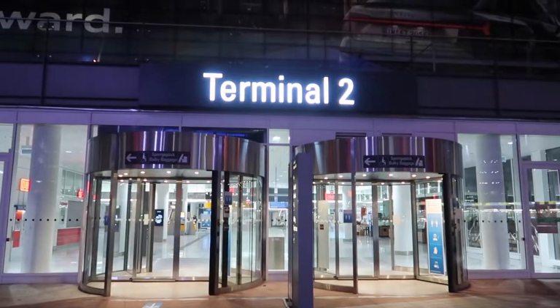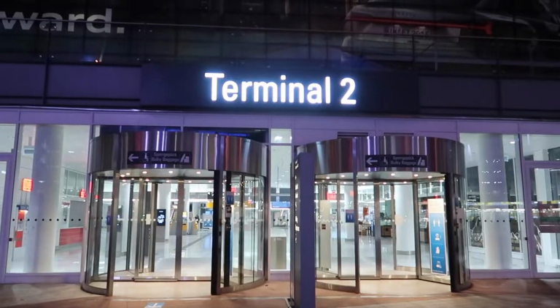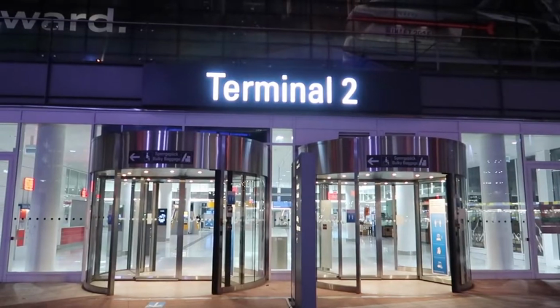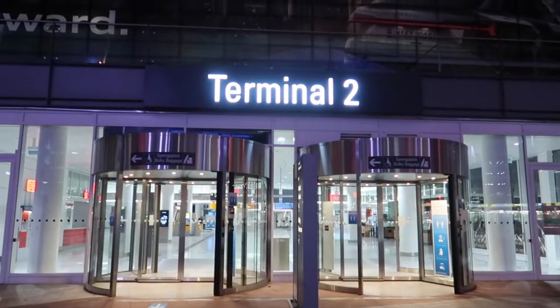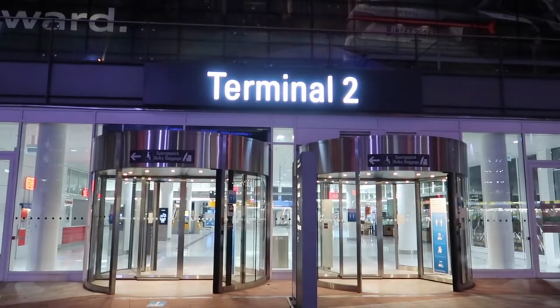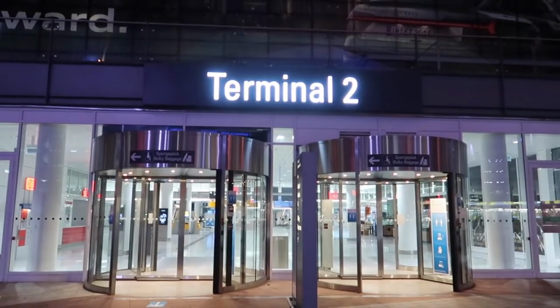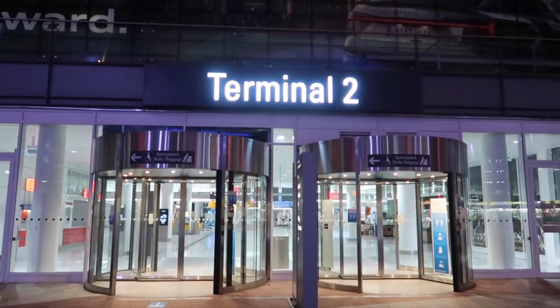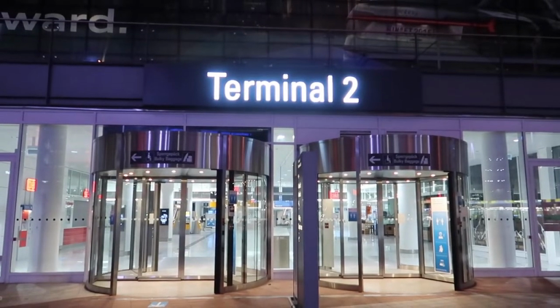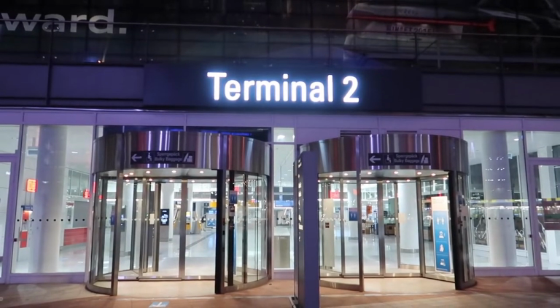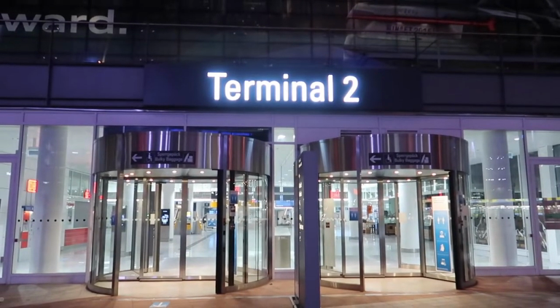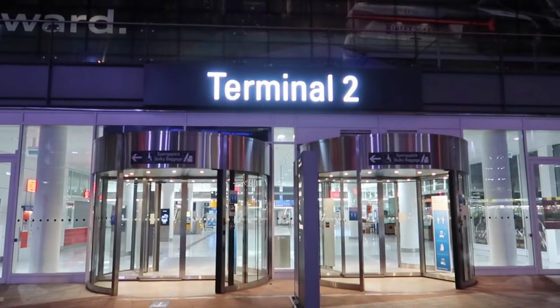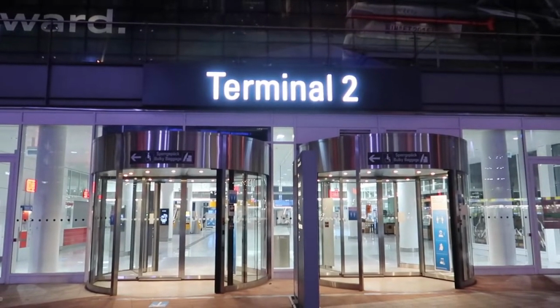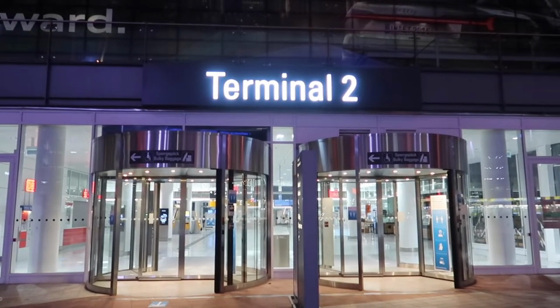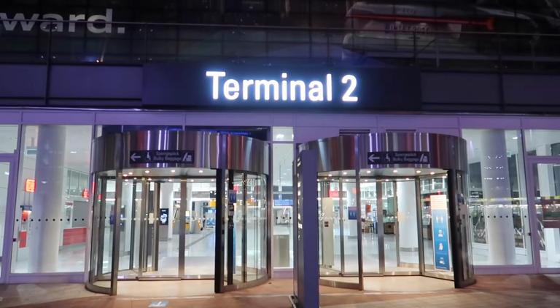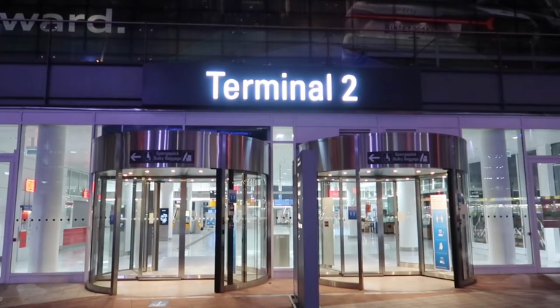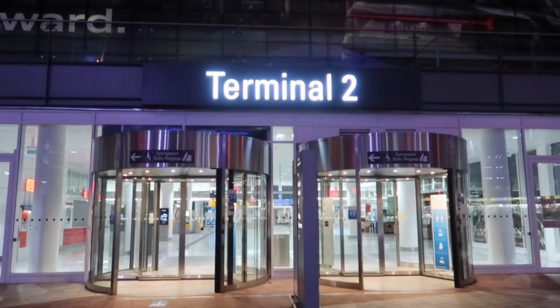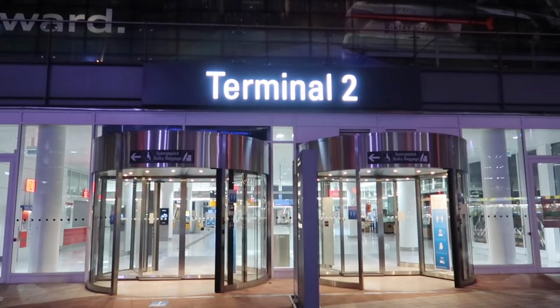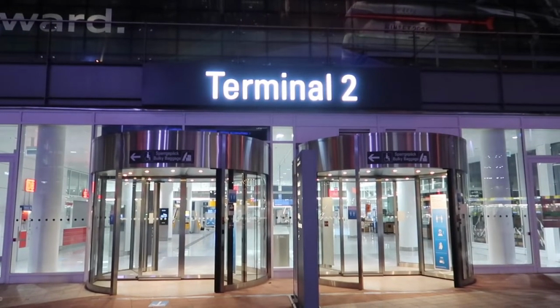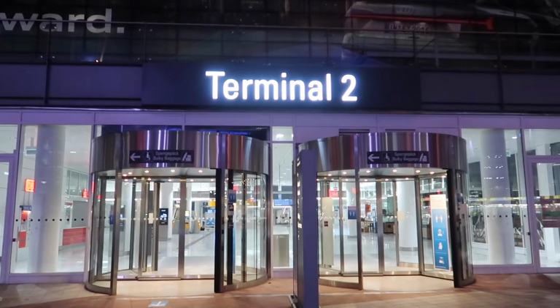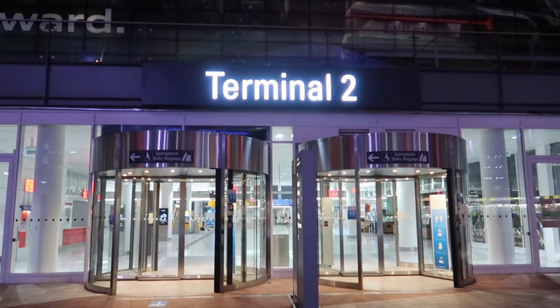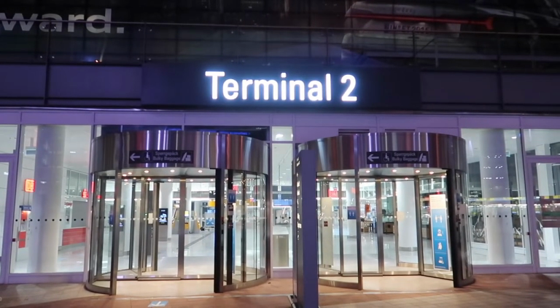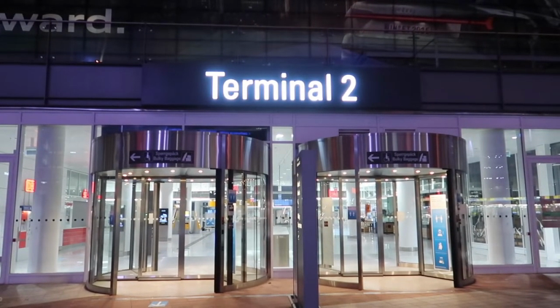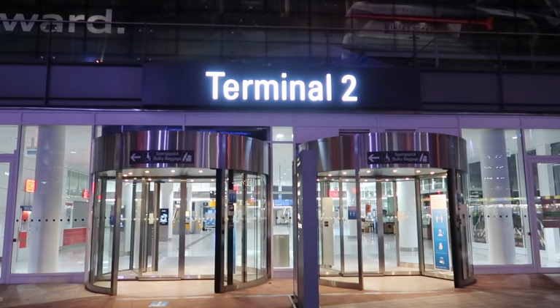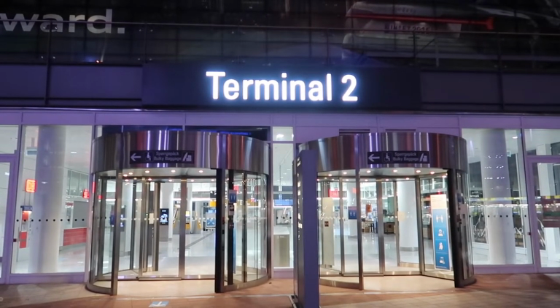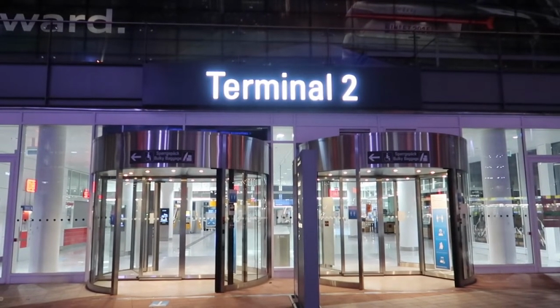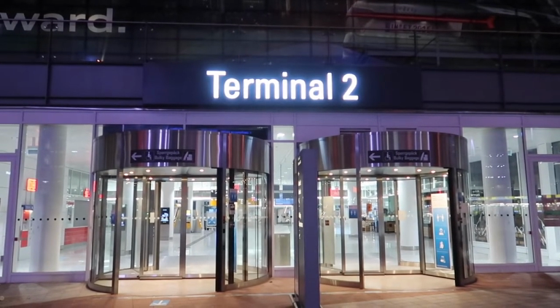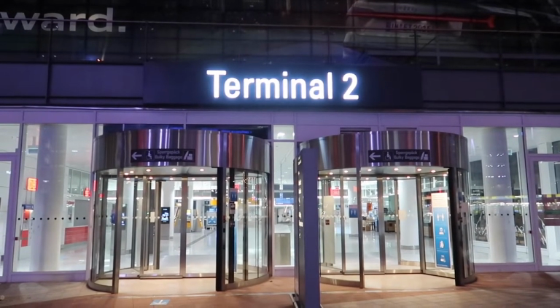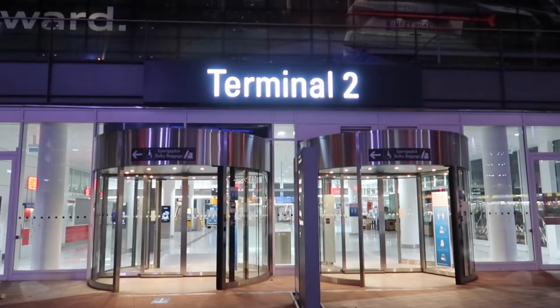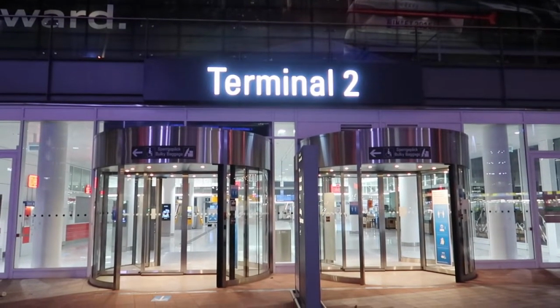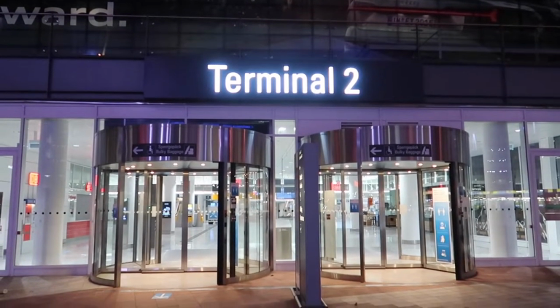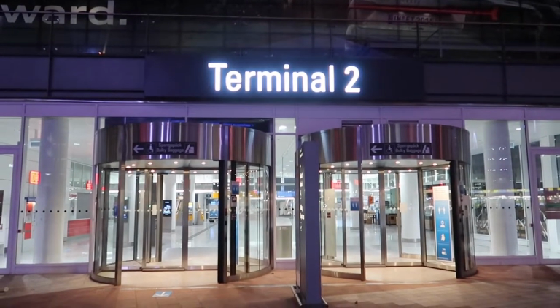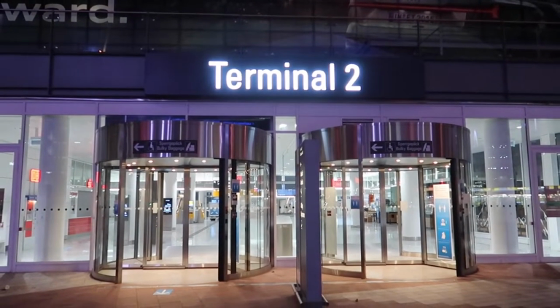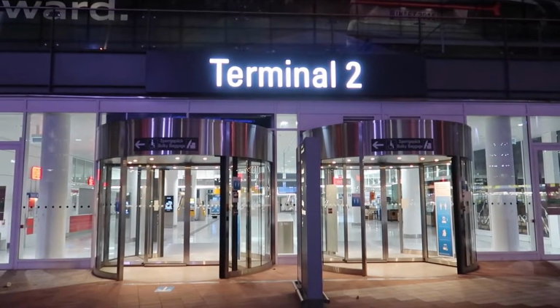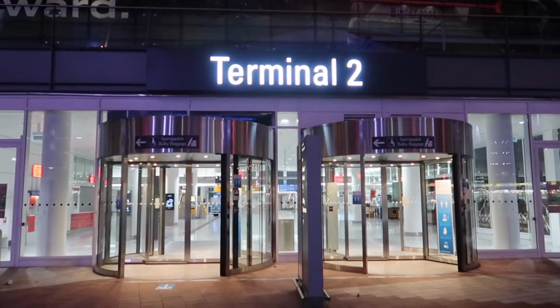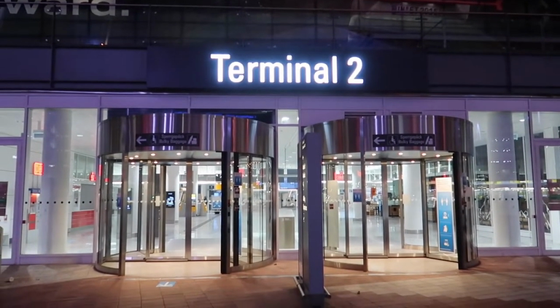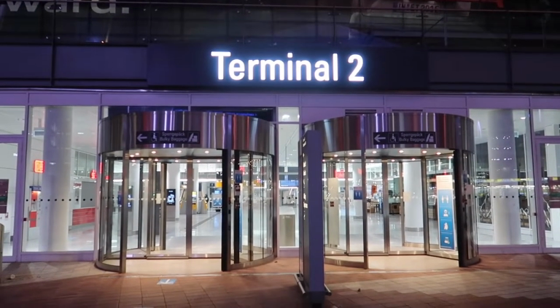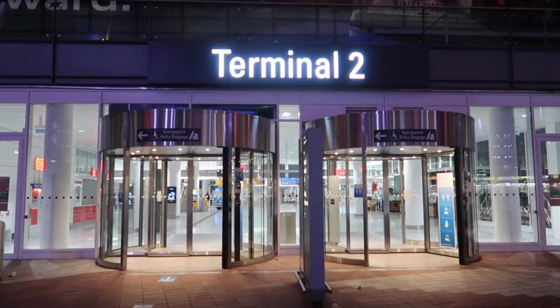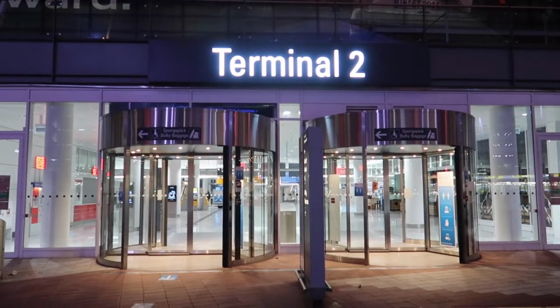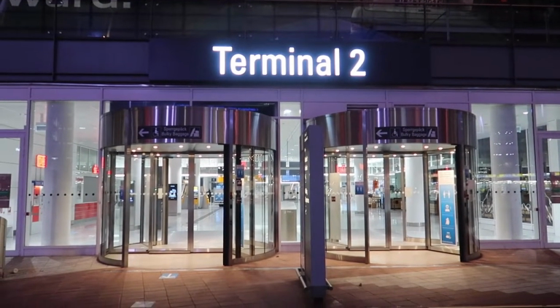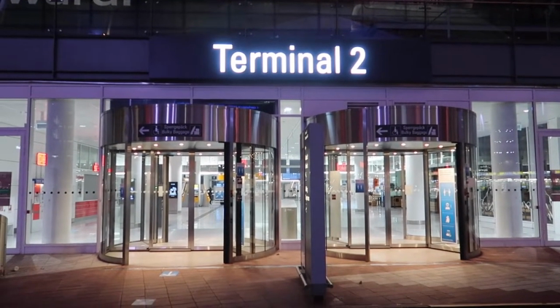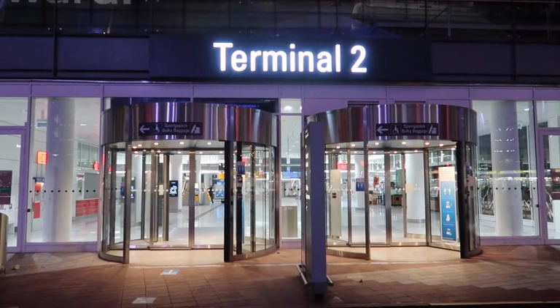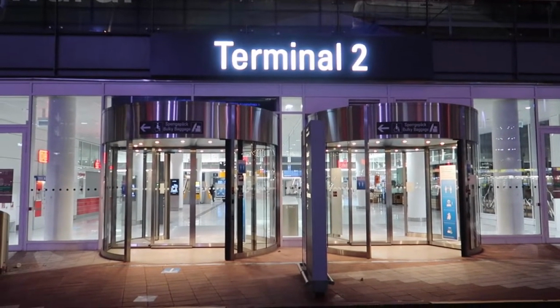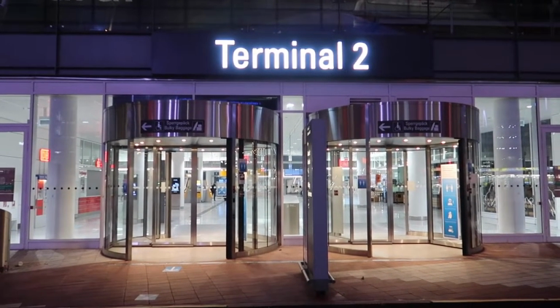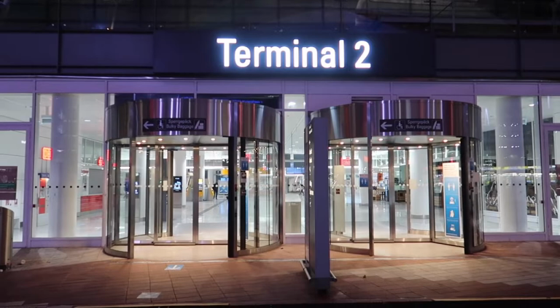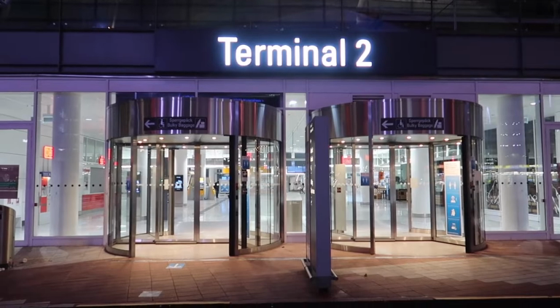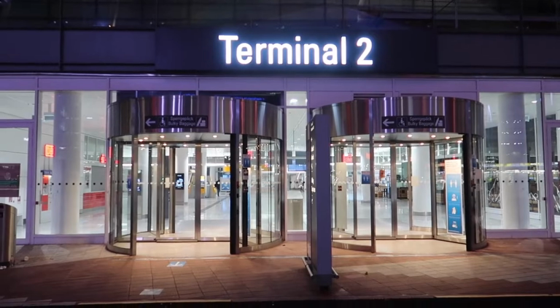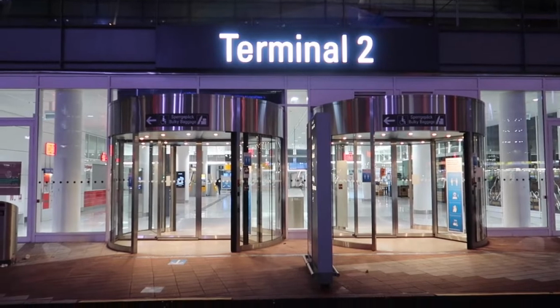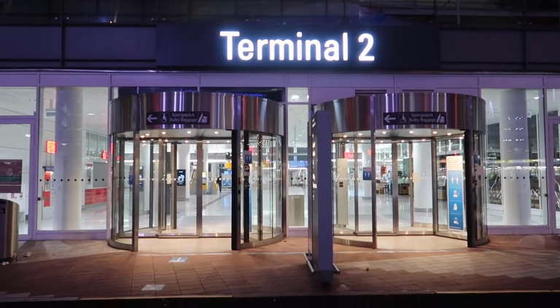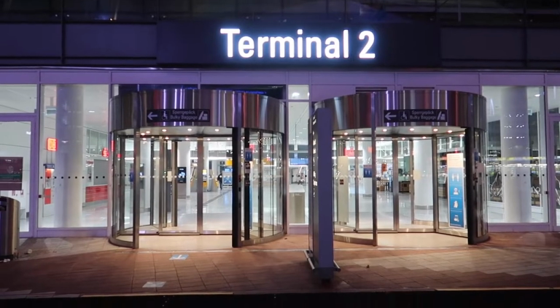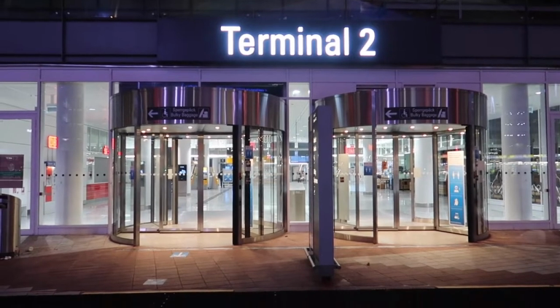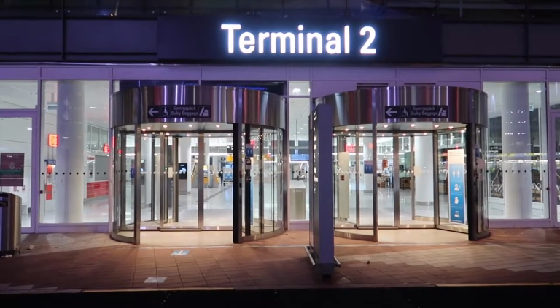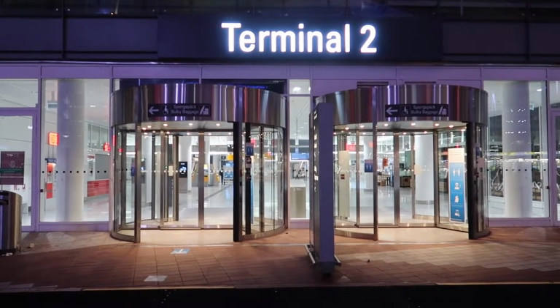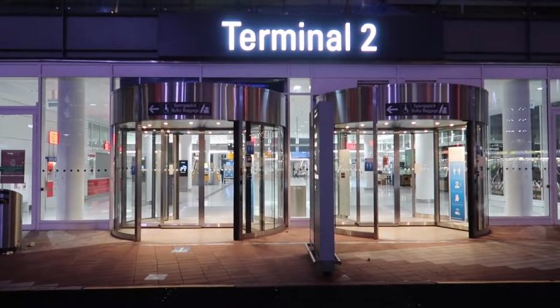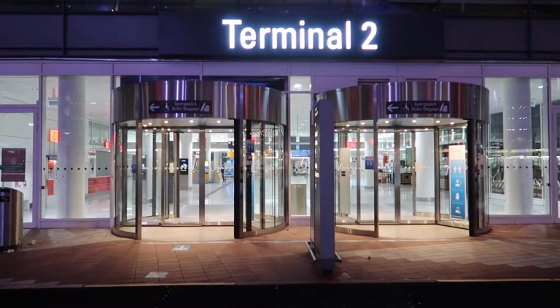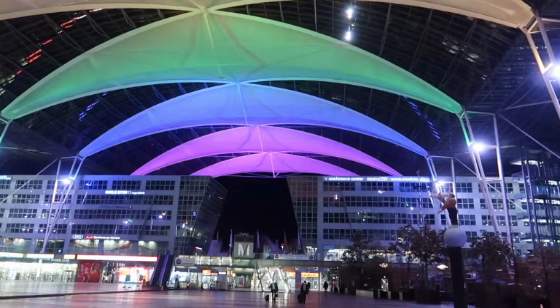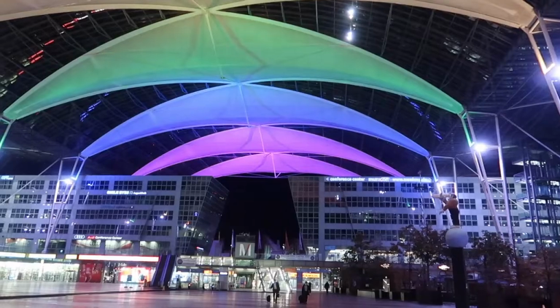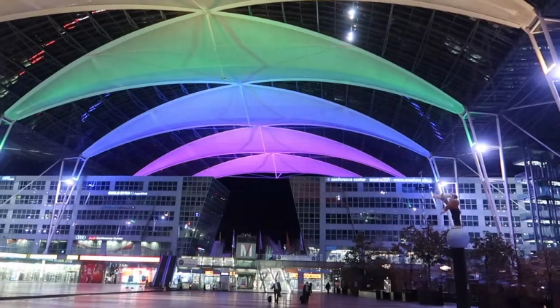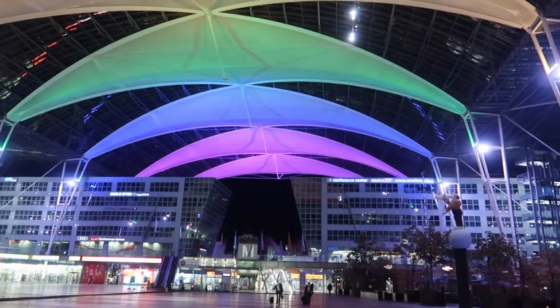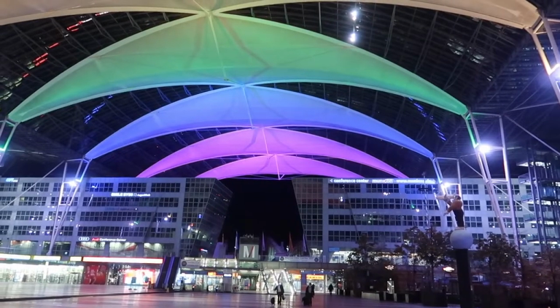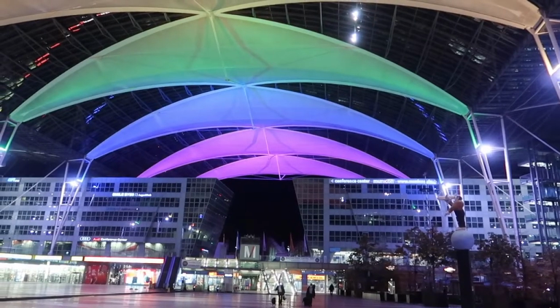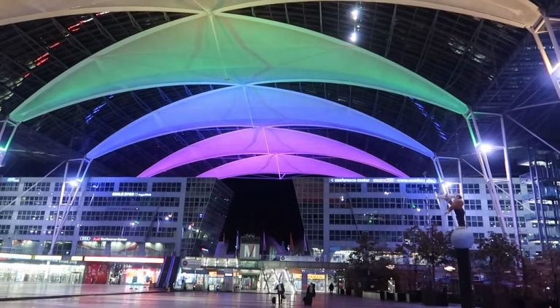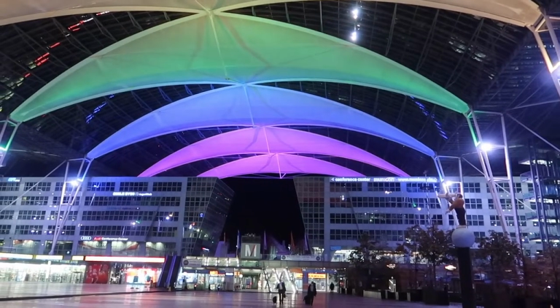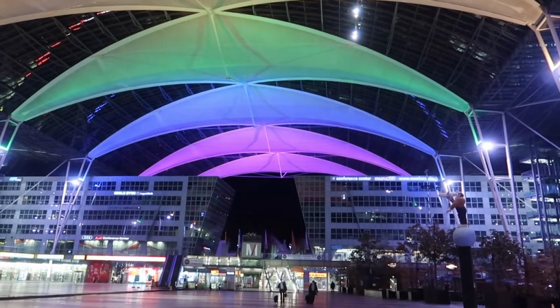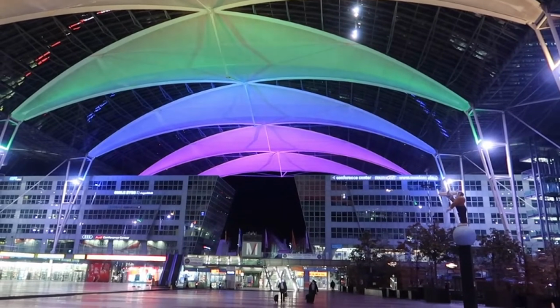Good morning from Munich. Today I'll be flying from Munich to Frankfurt in Lufthansa's economy class. Thanks for joining me.